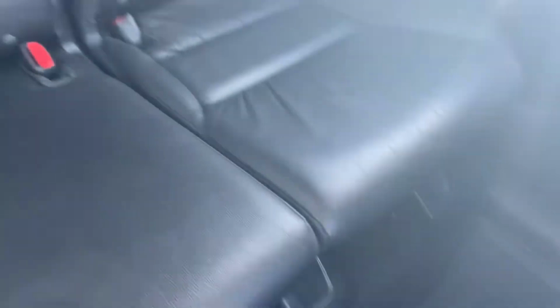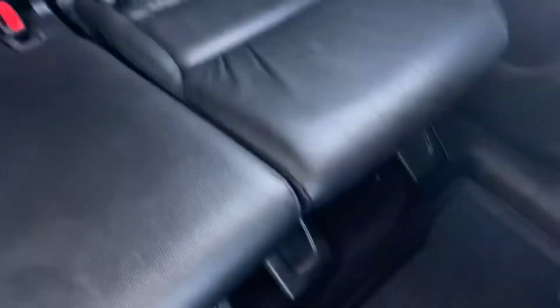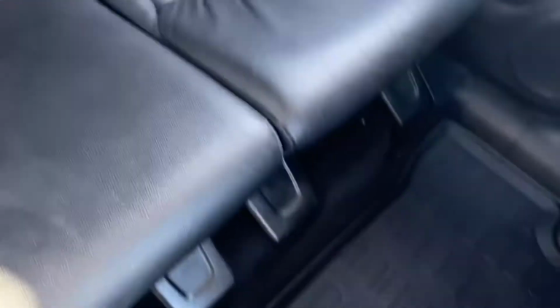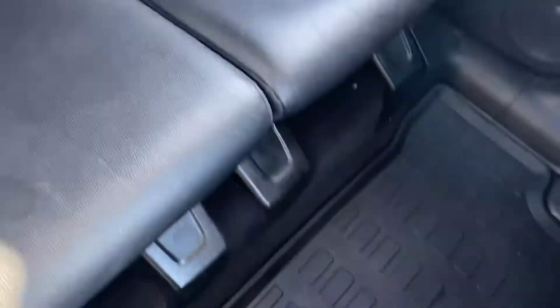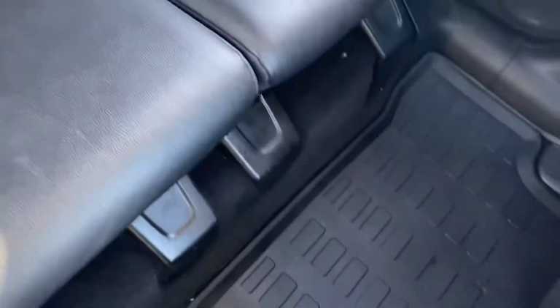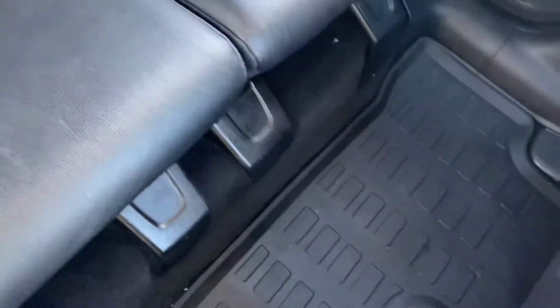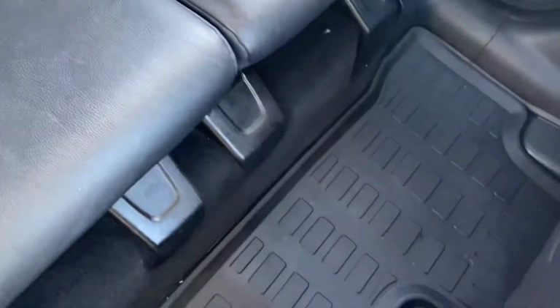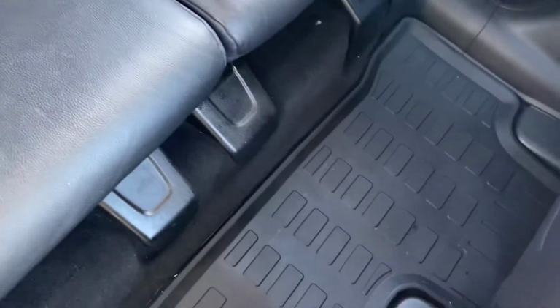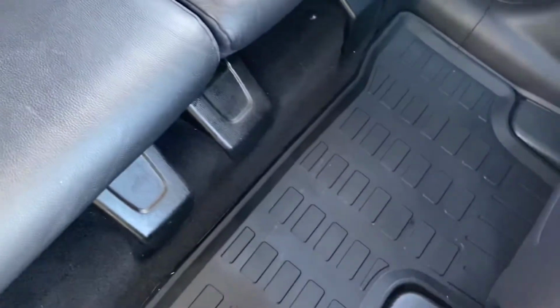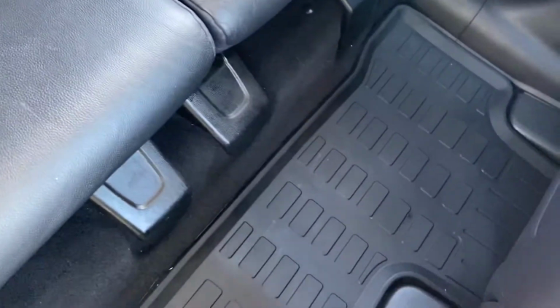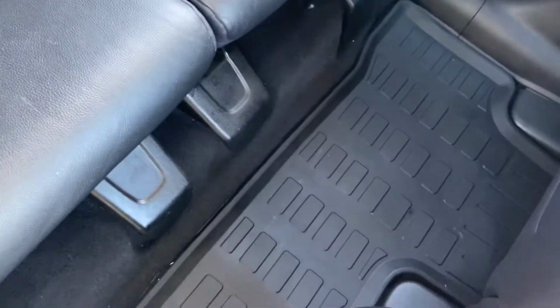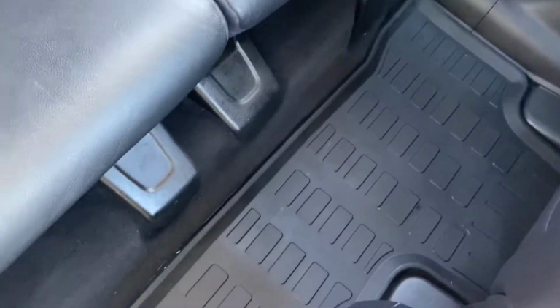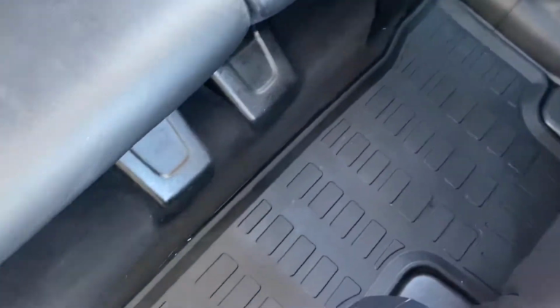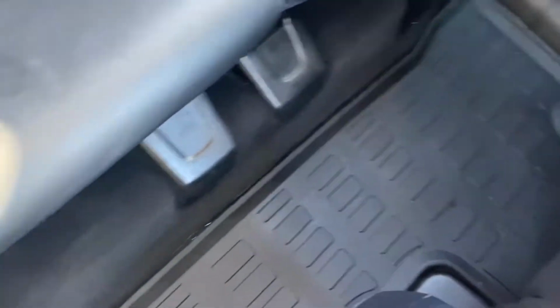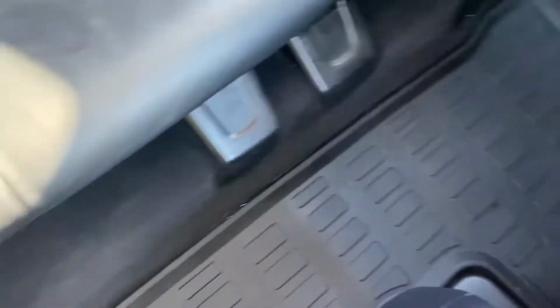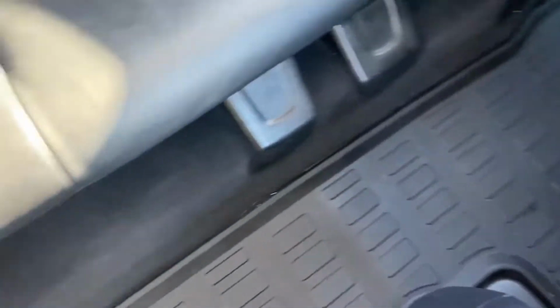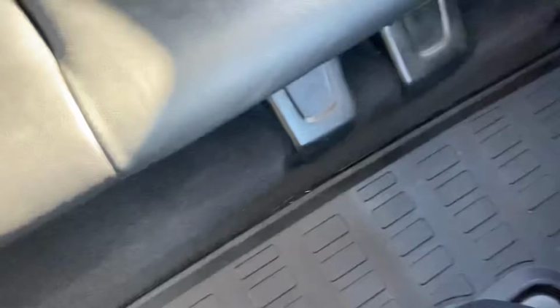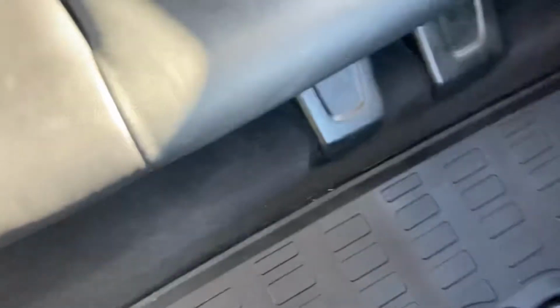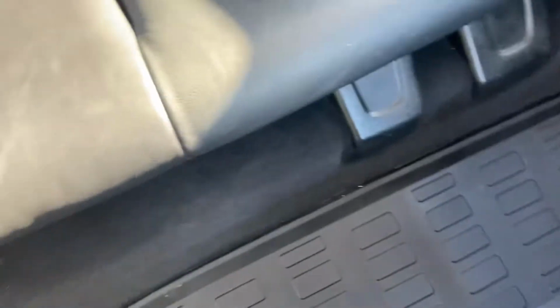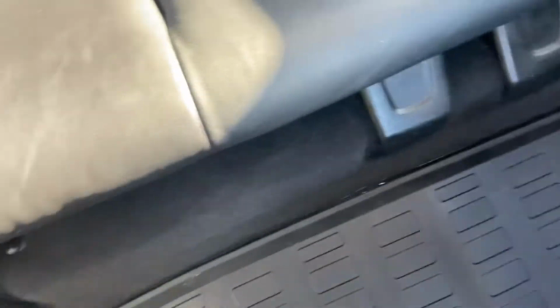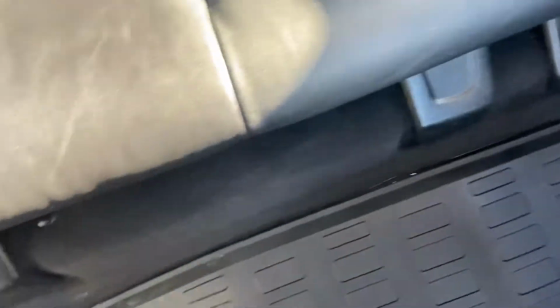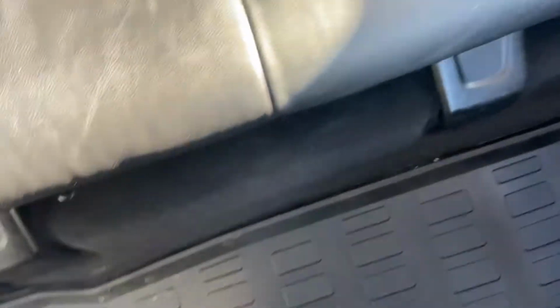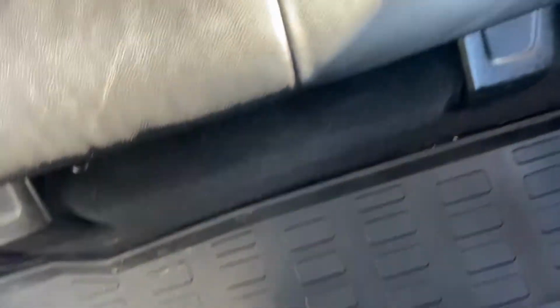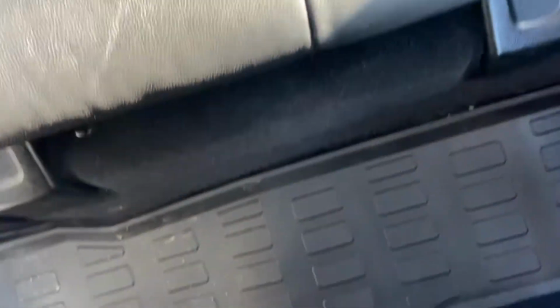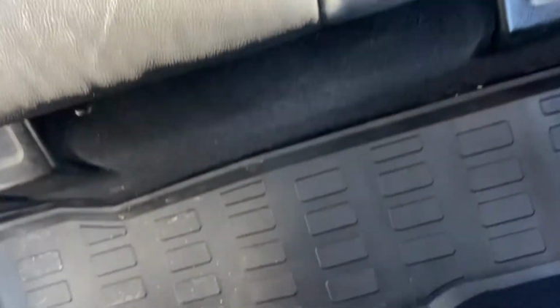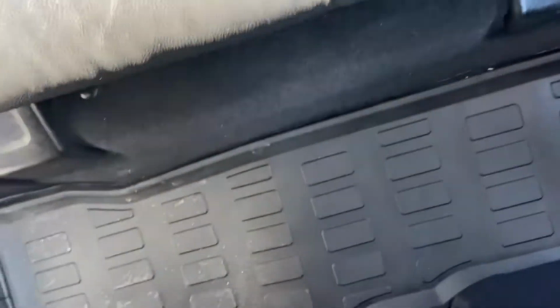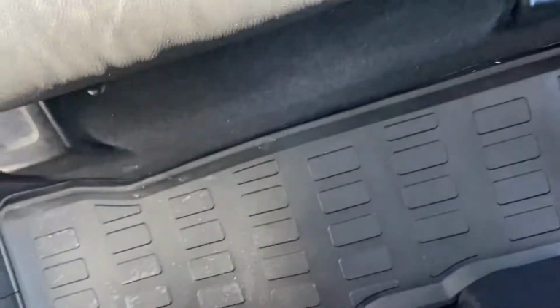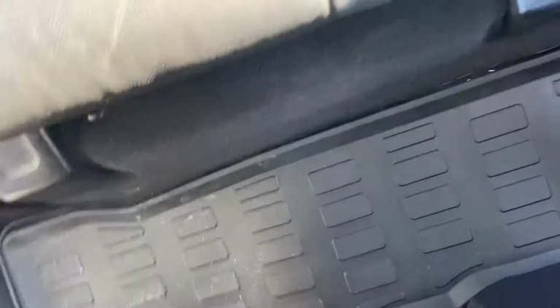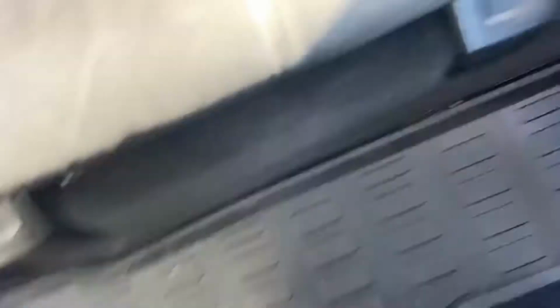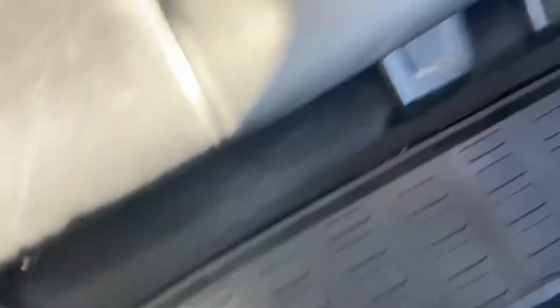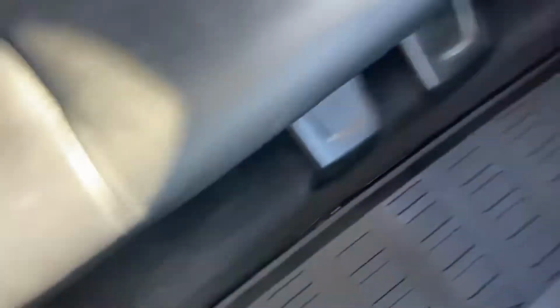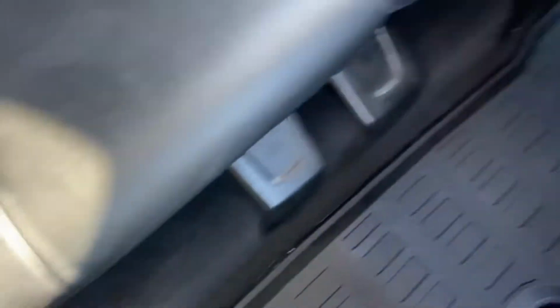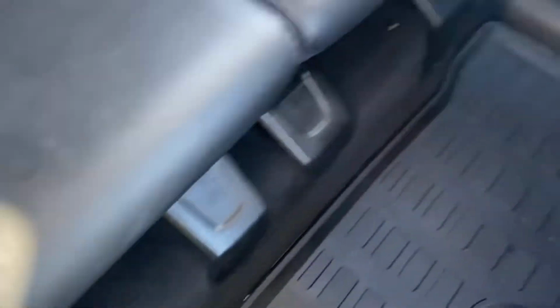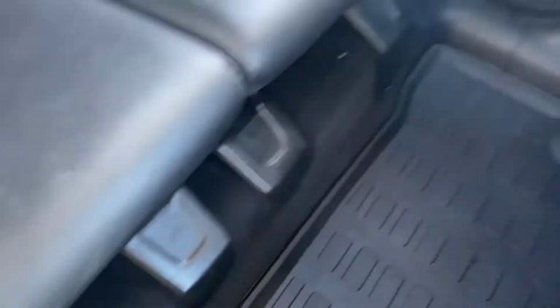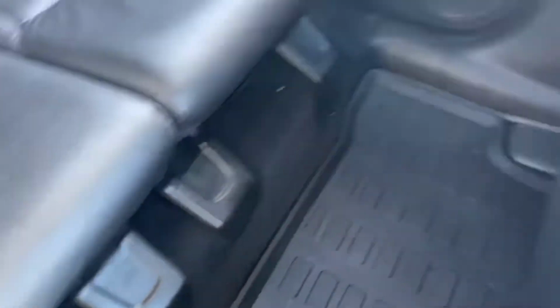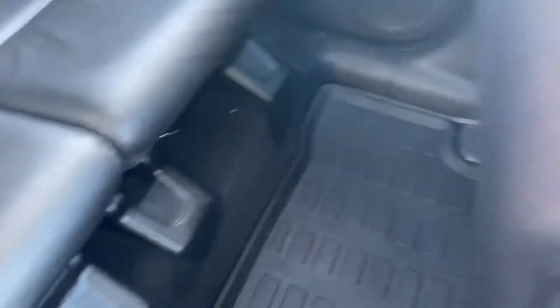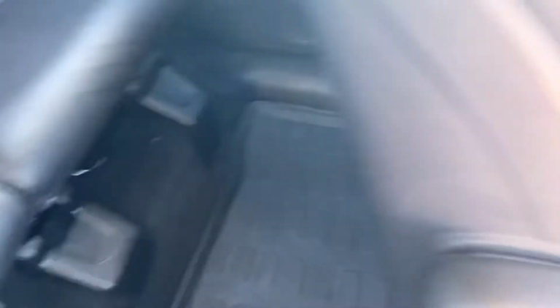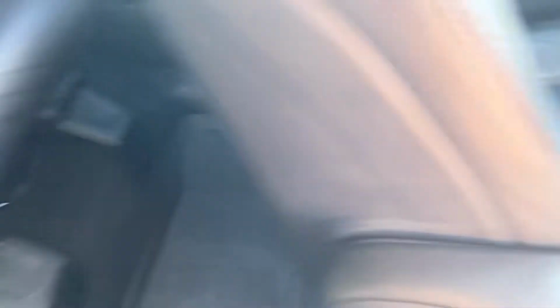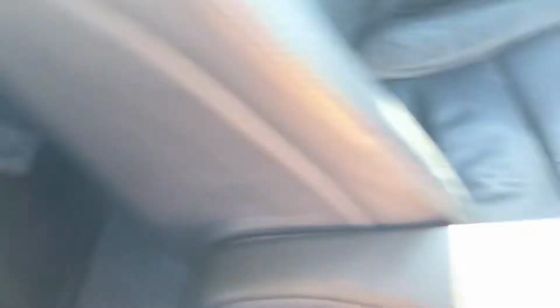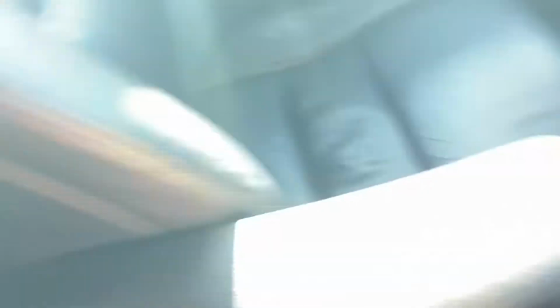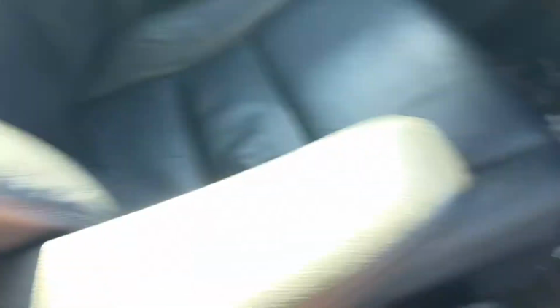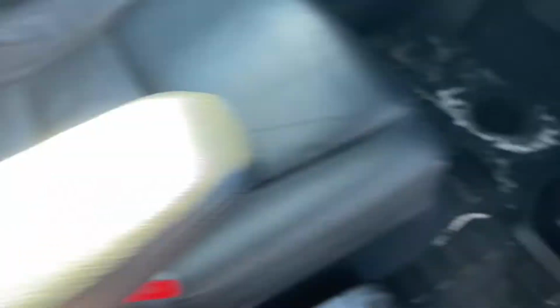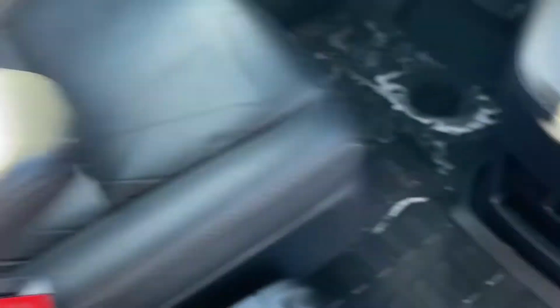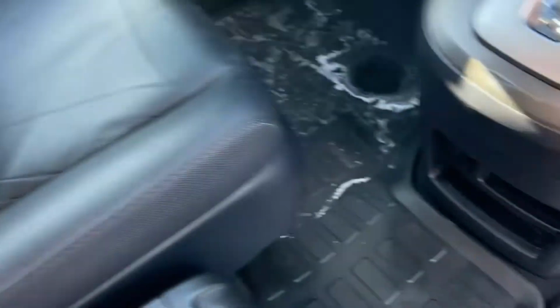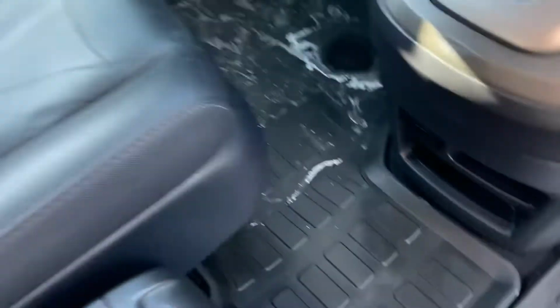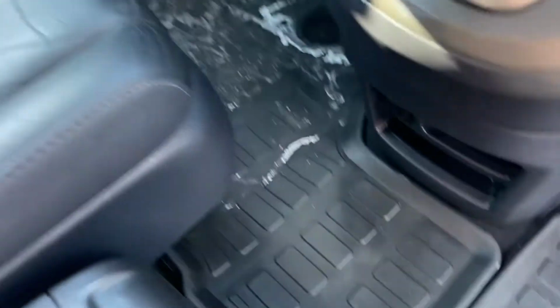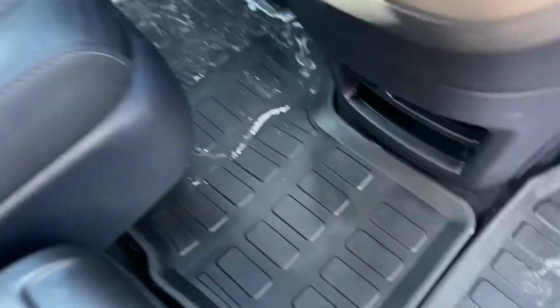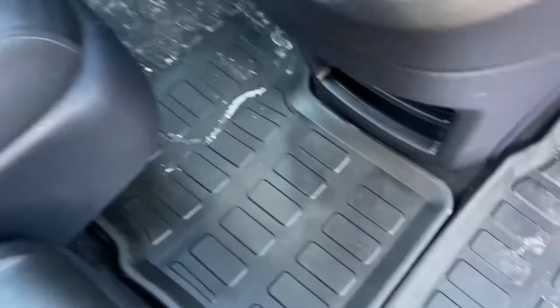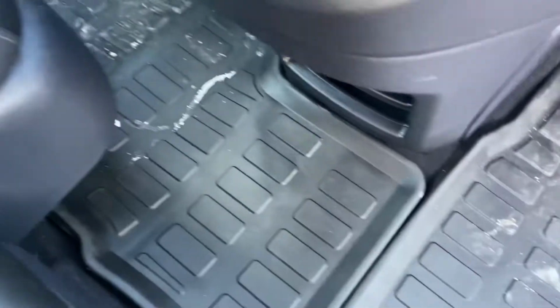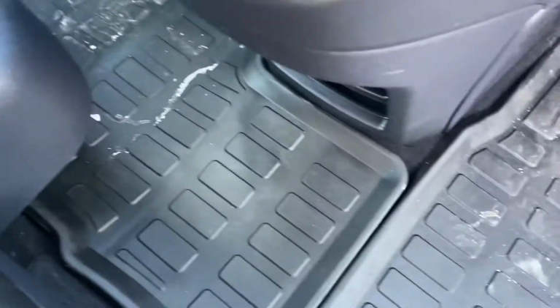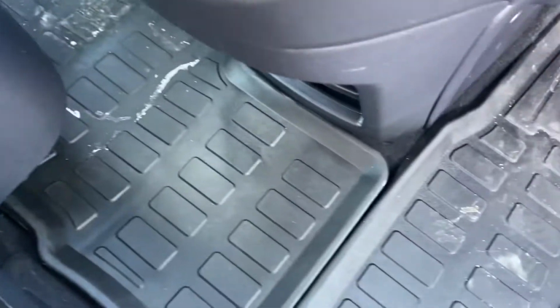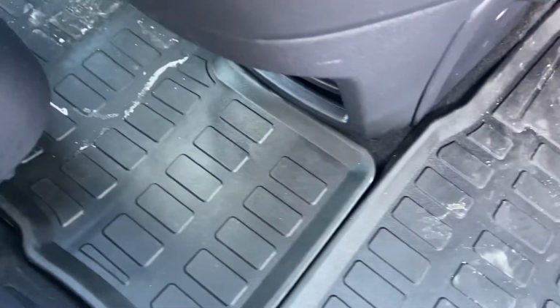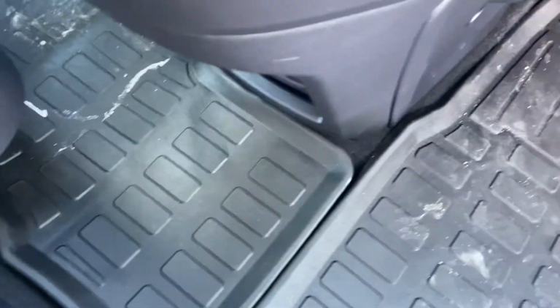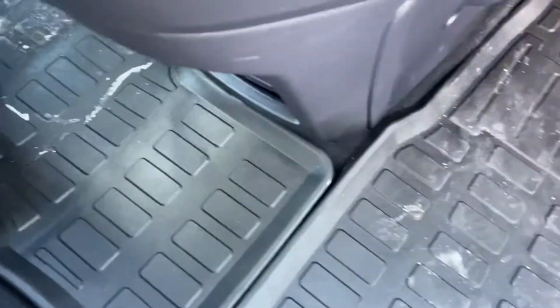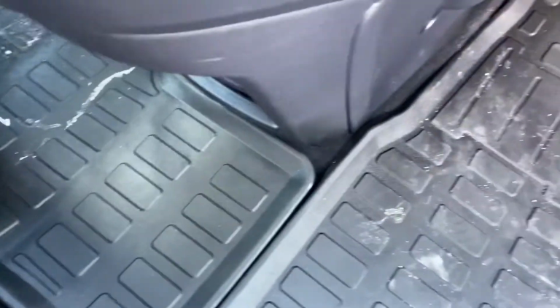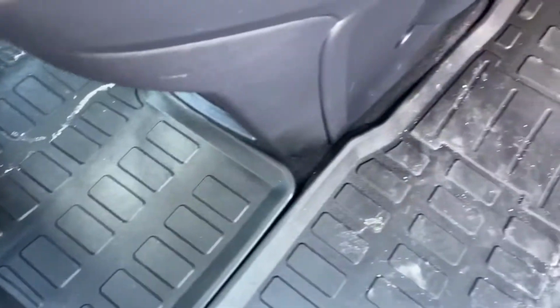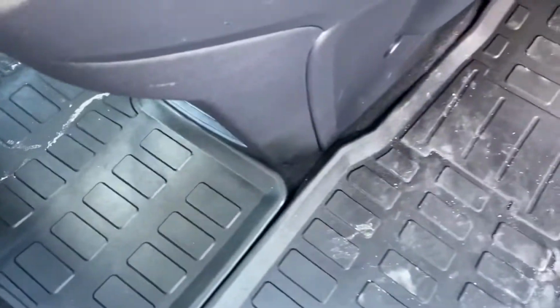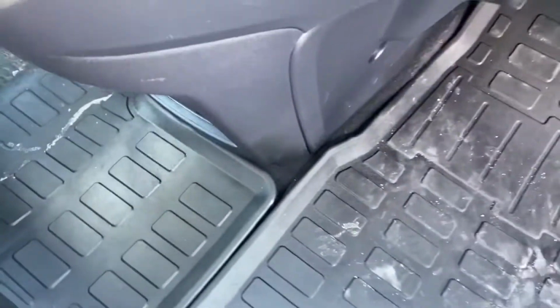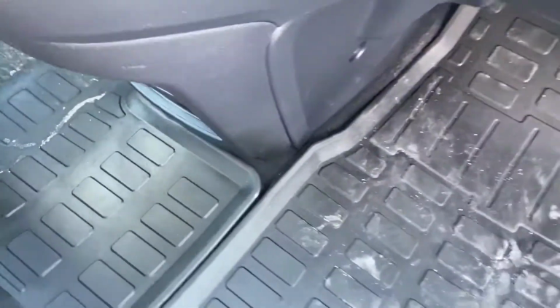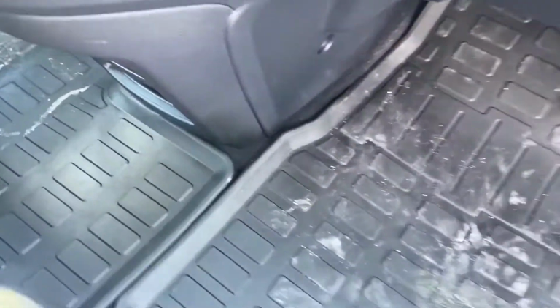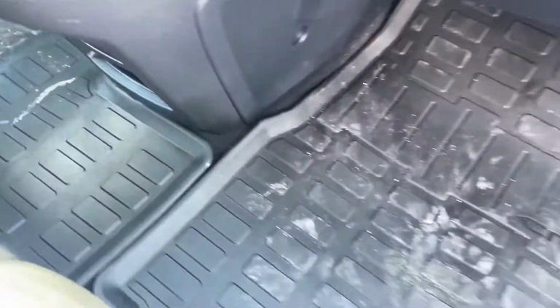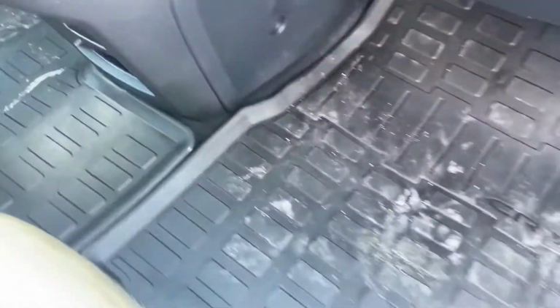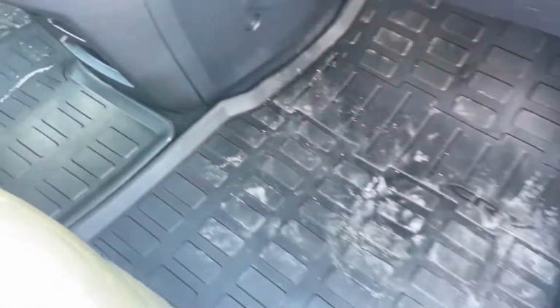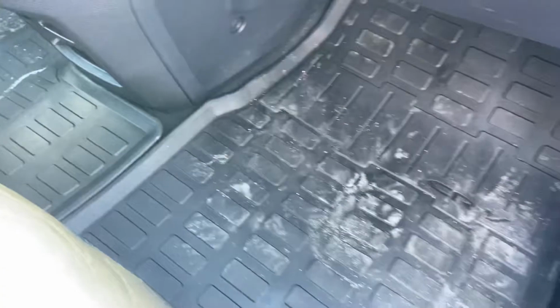You've got the WeatherTech mats all the way around — I'll show you right here, they connect right there in the center.